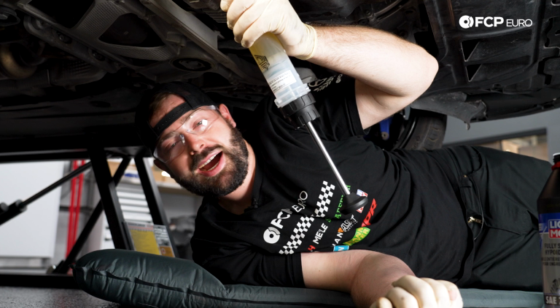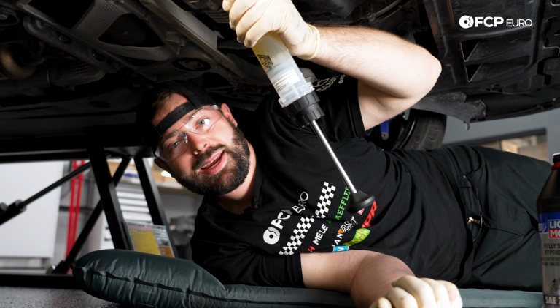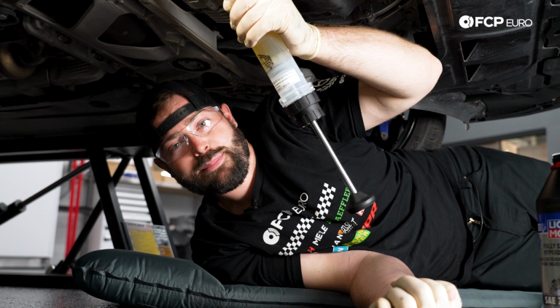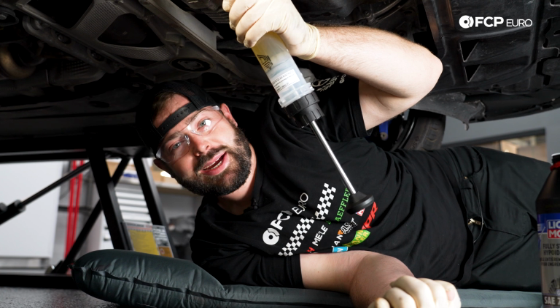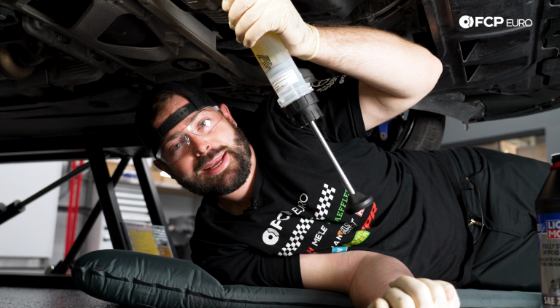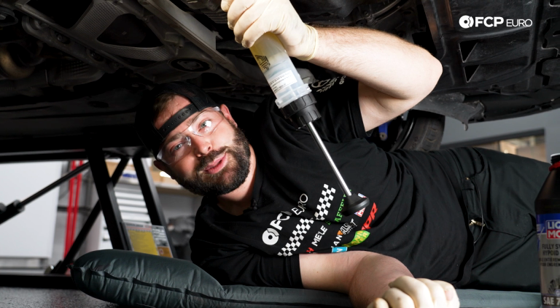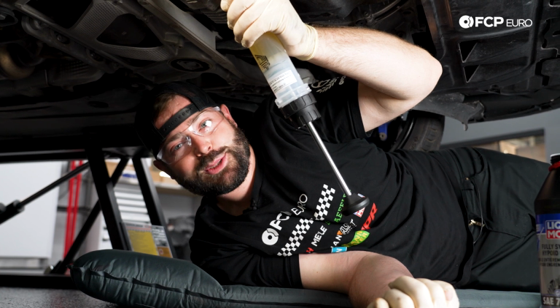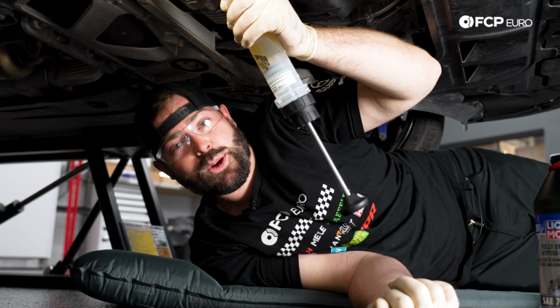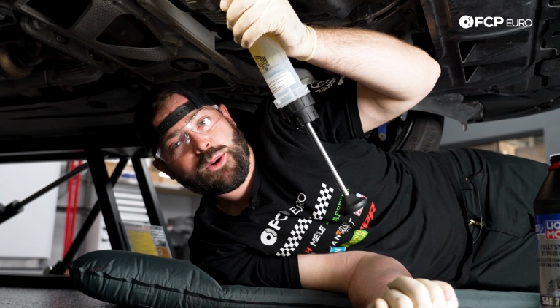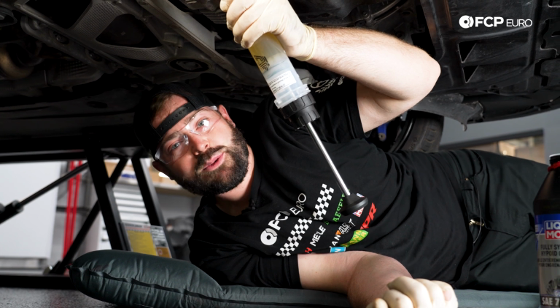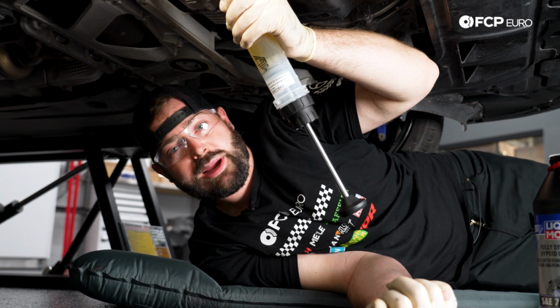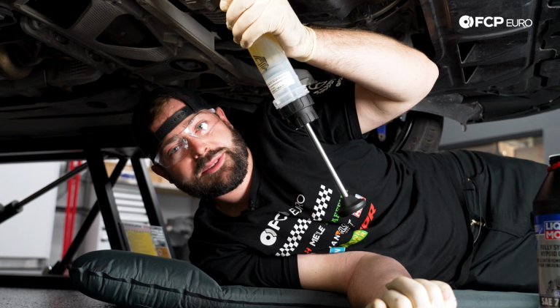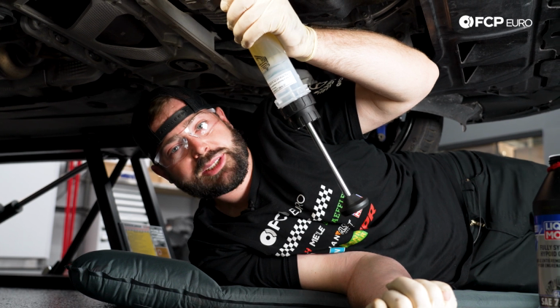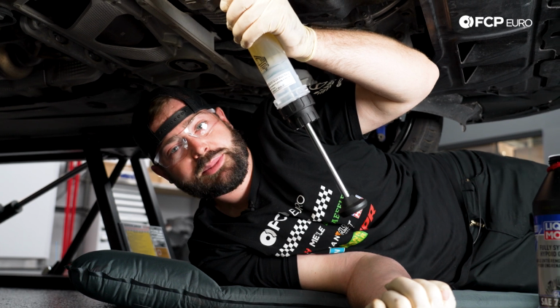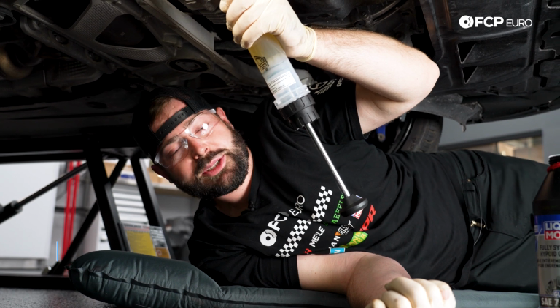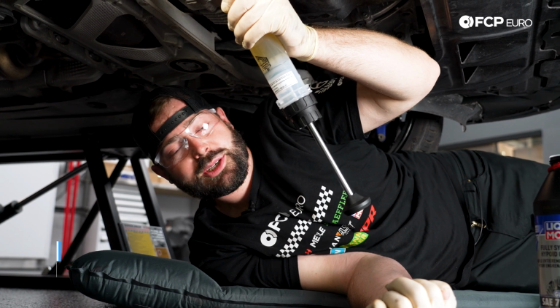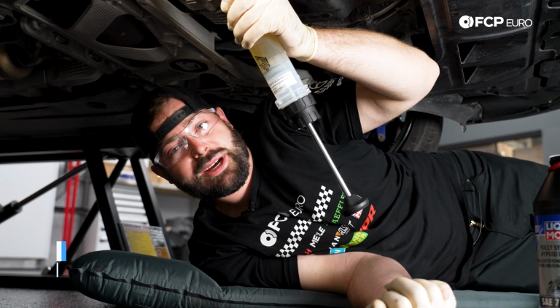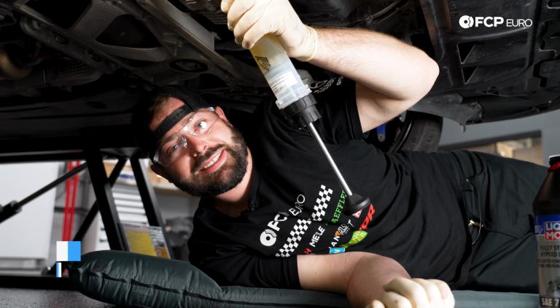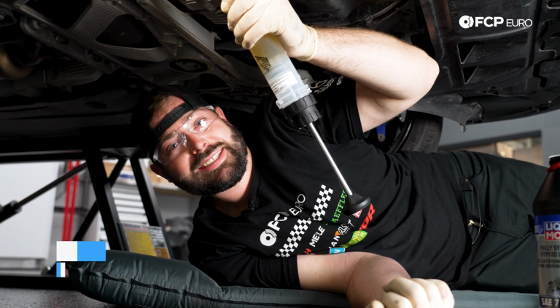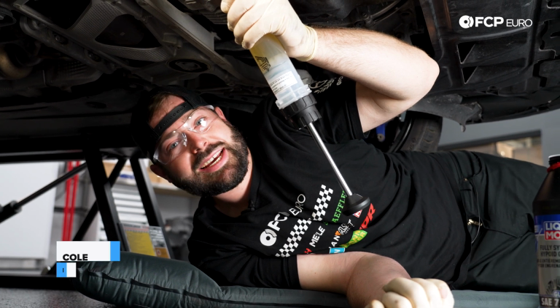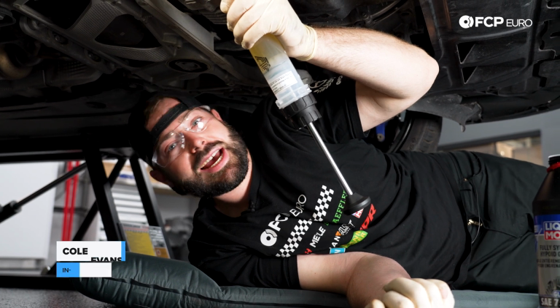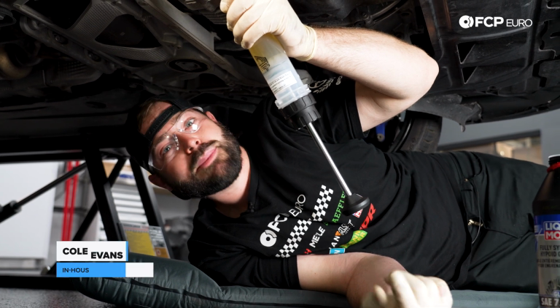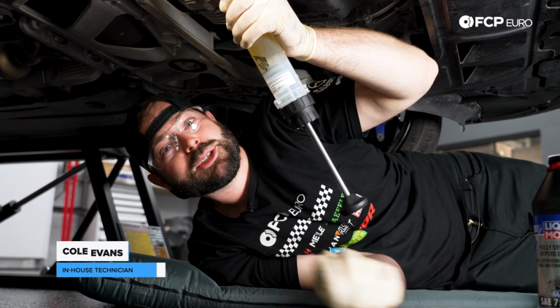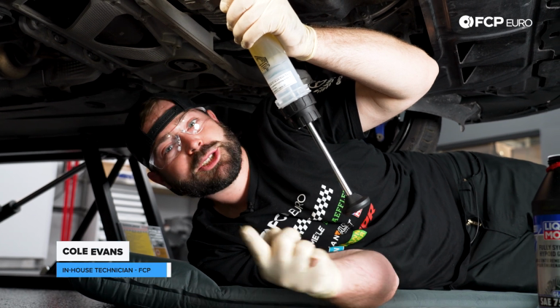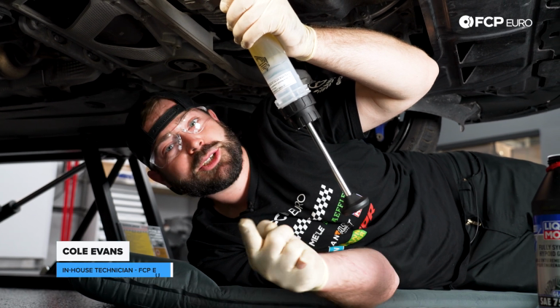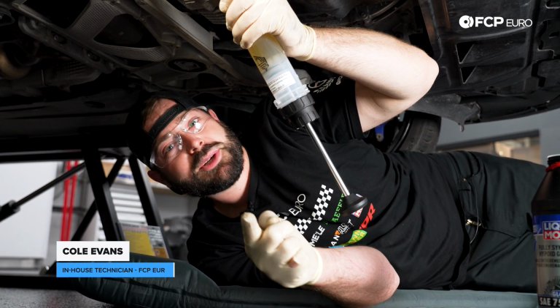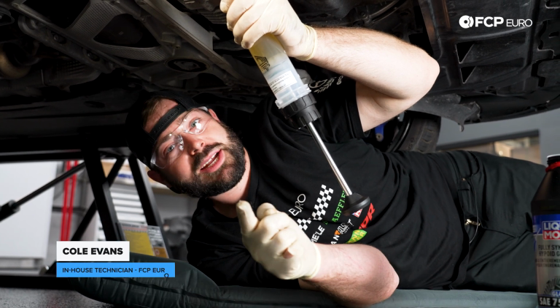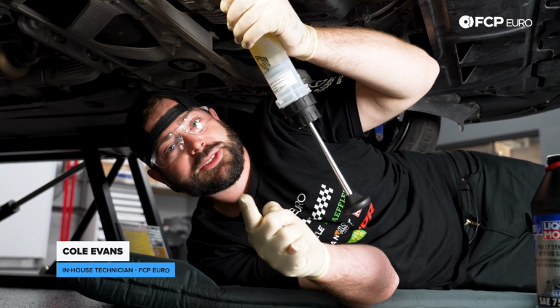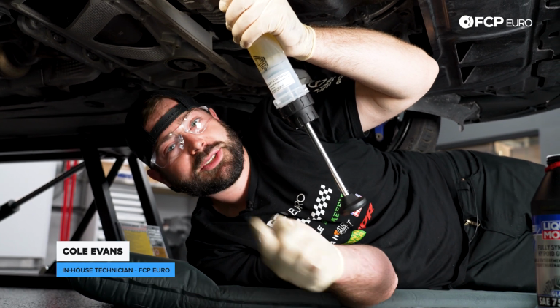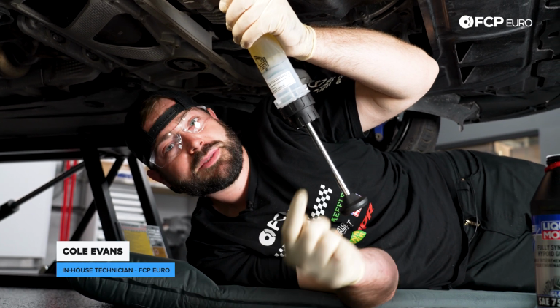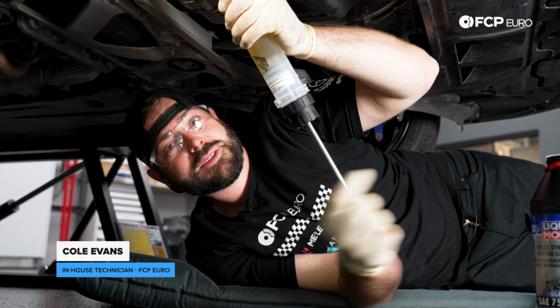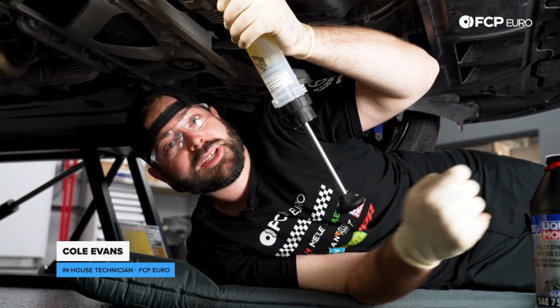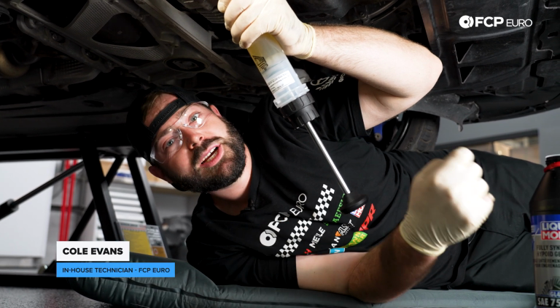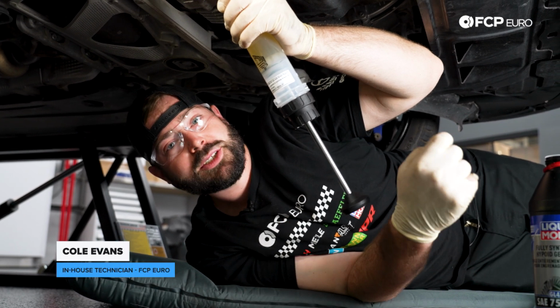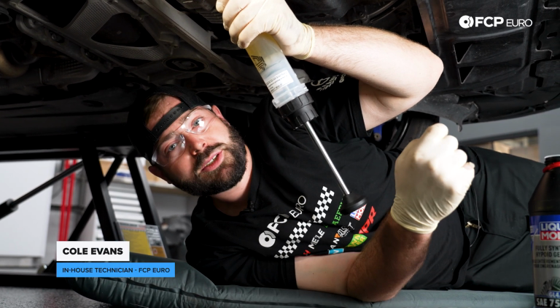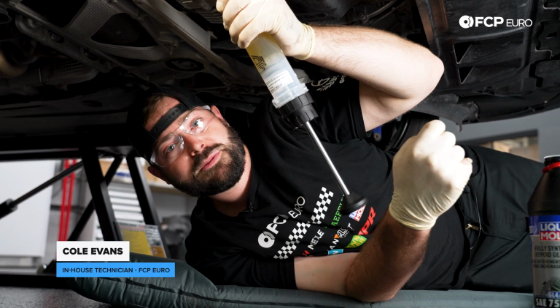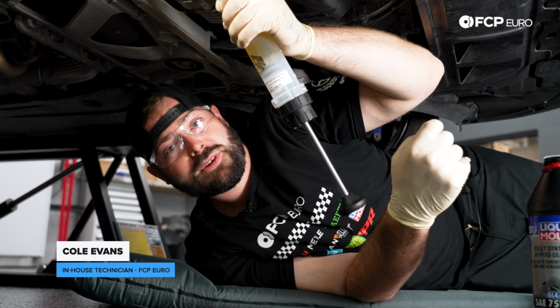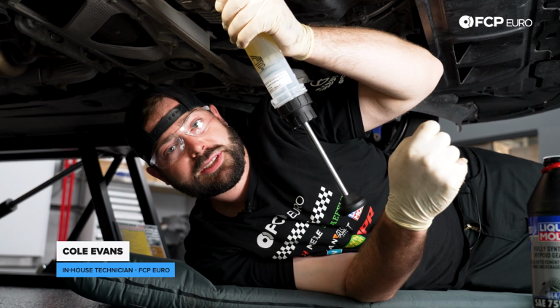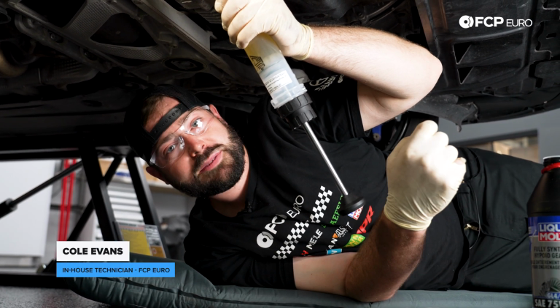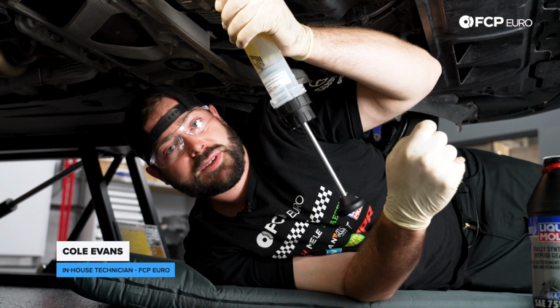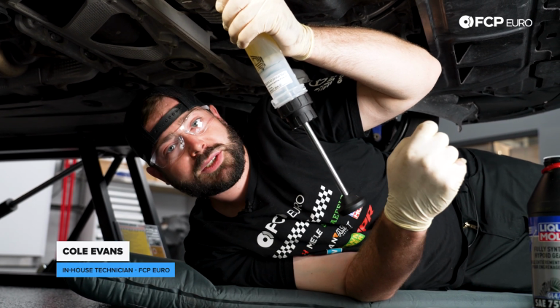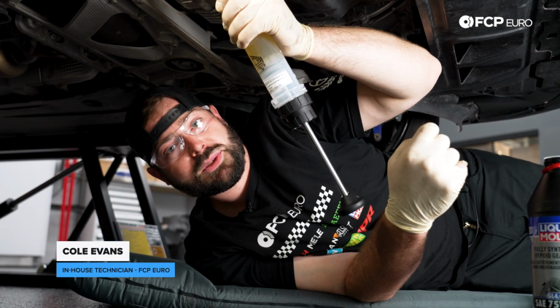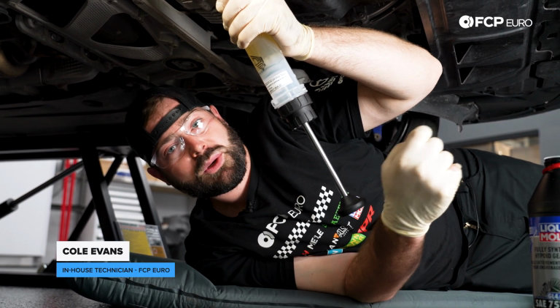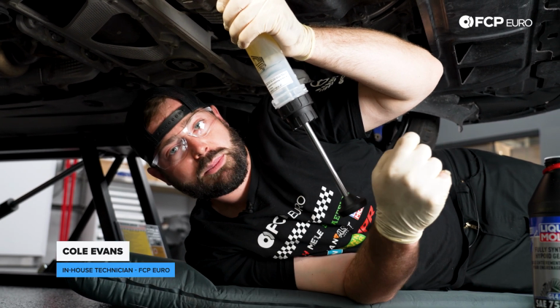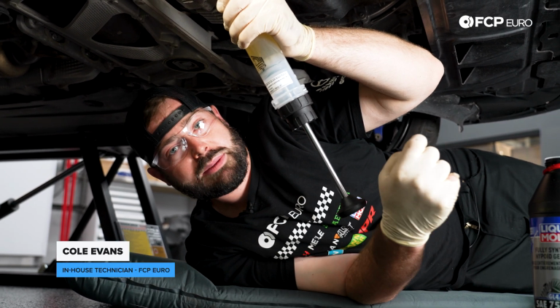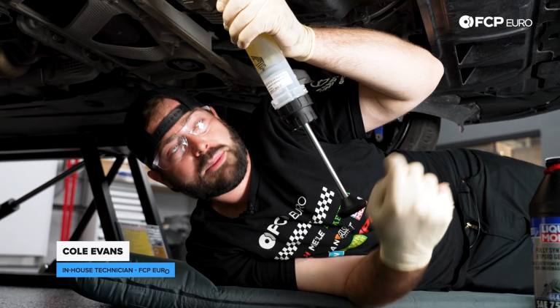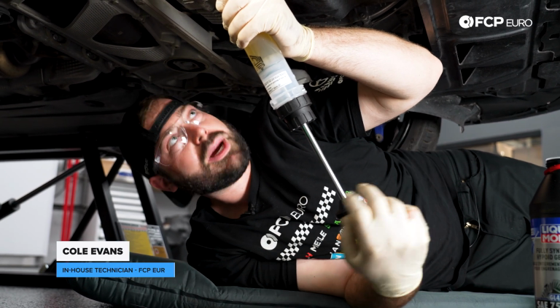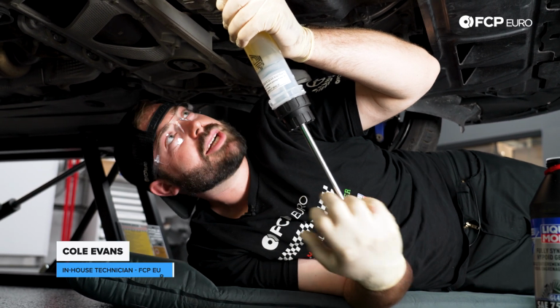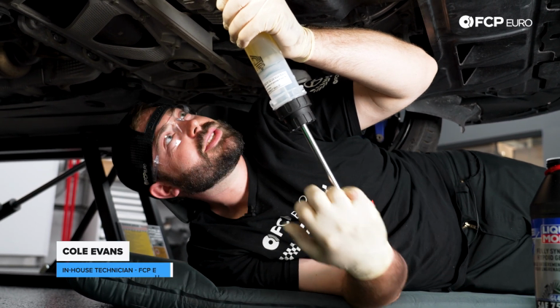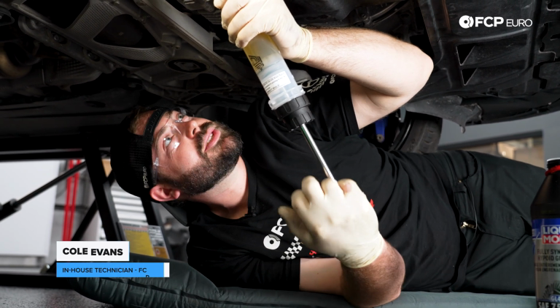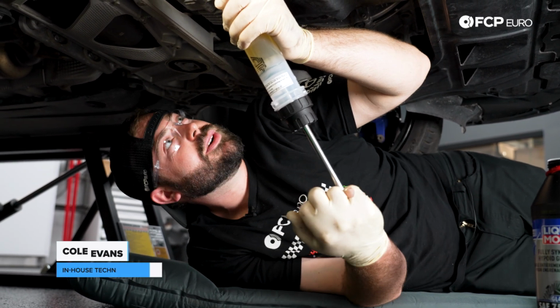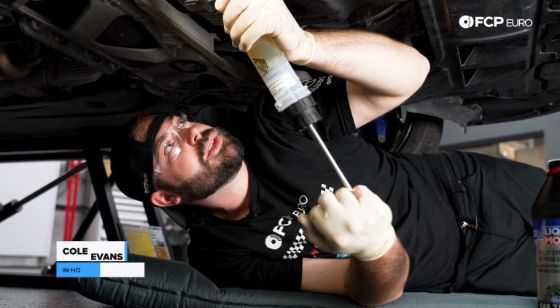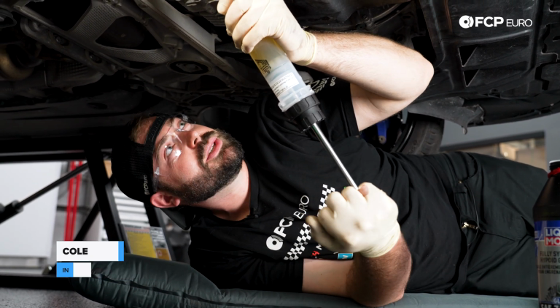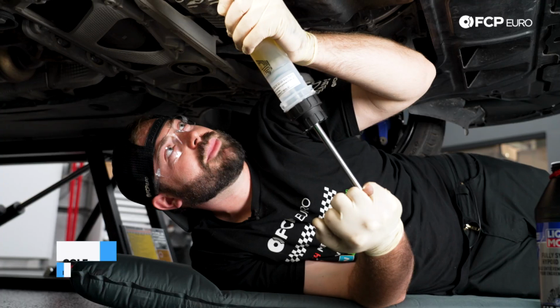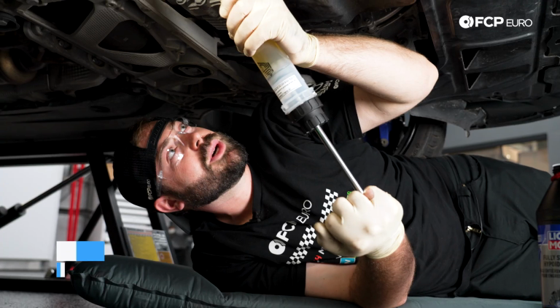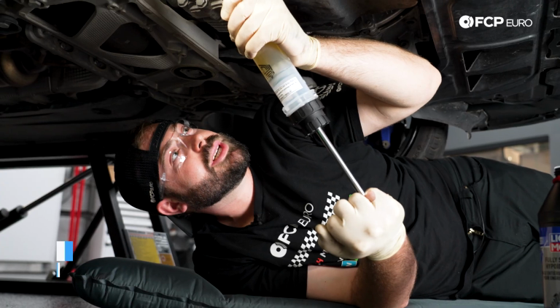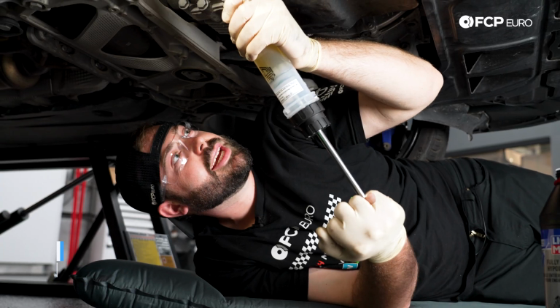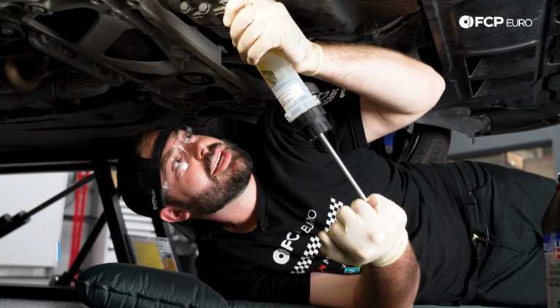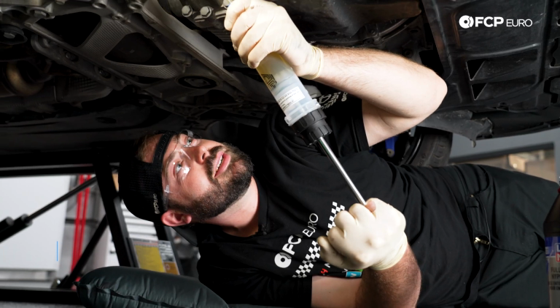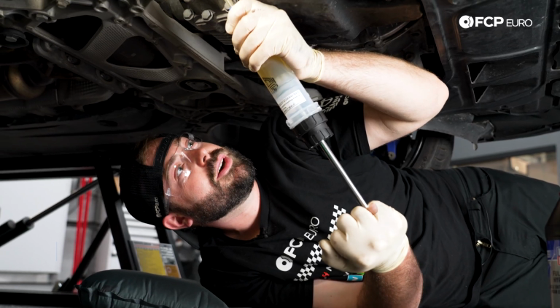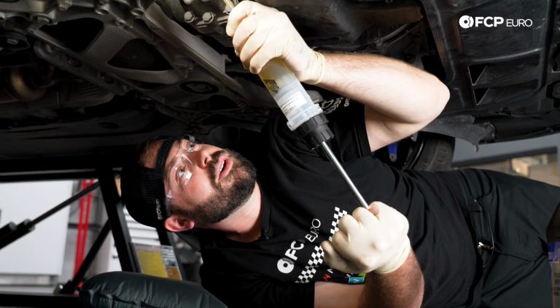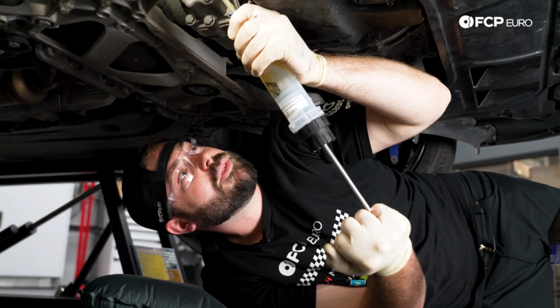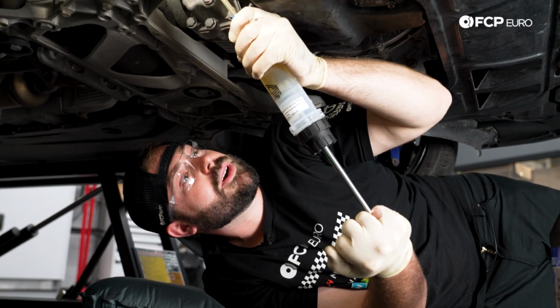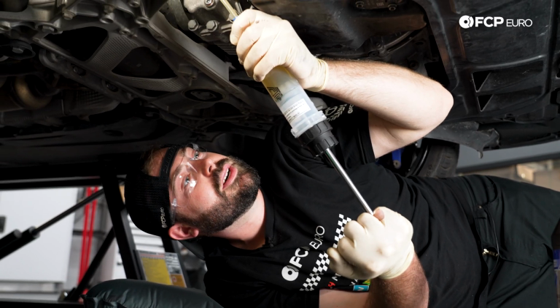Hi, my name is Cole from FCP Euro, and today I'm going to show you how to service your front differential or bevel box on your Mark 8 Golf R.